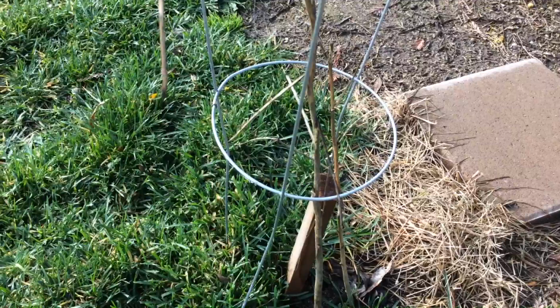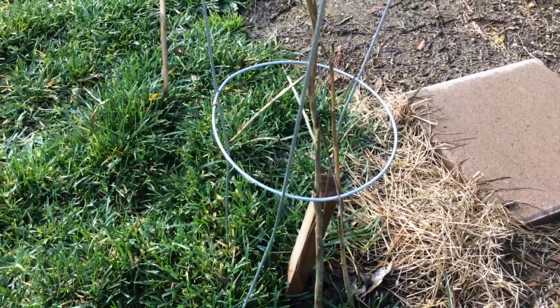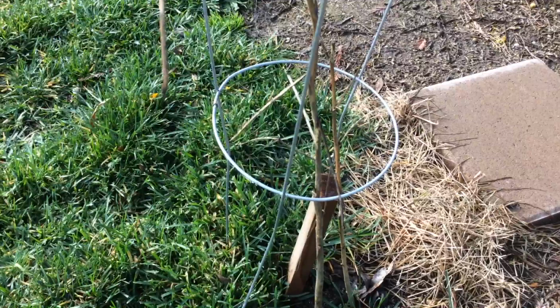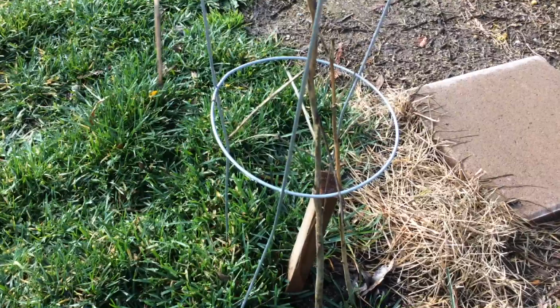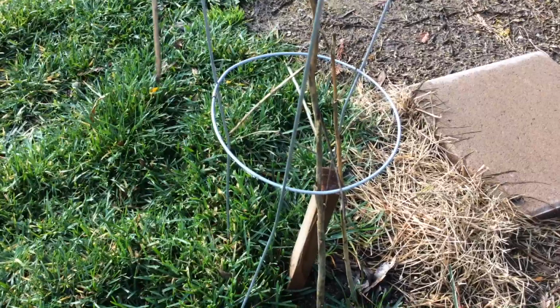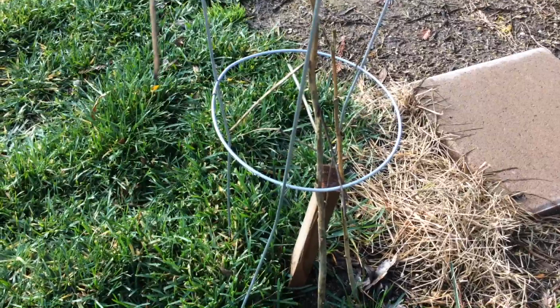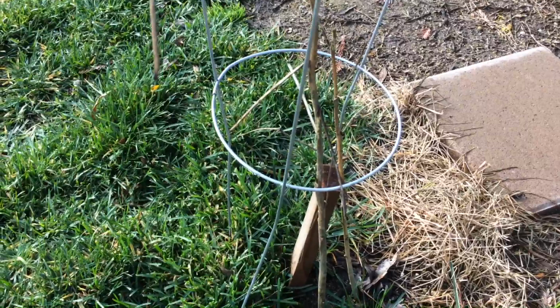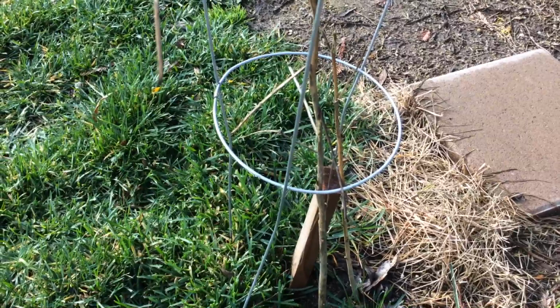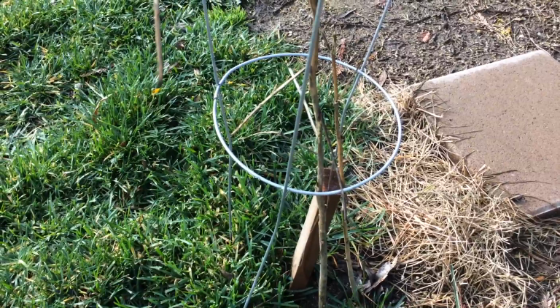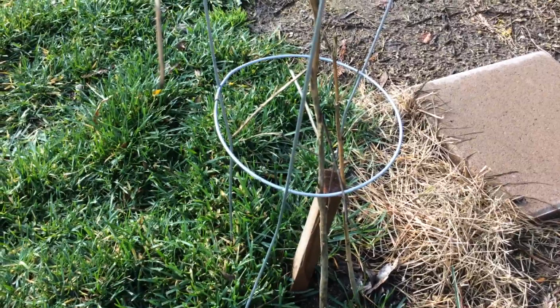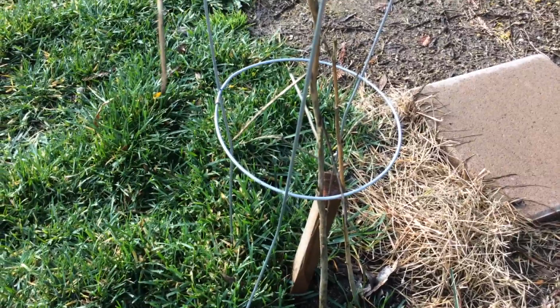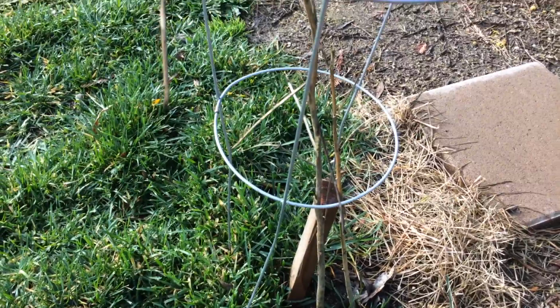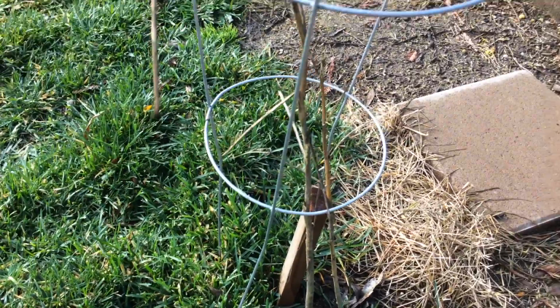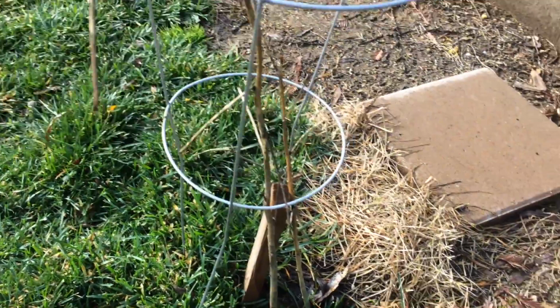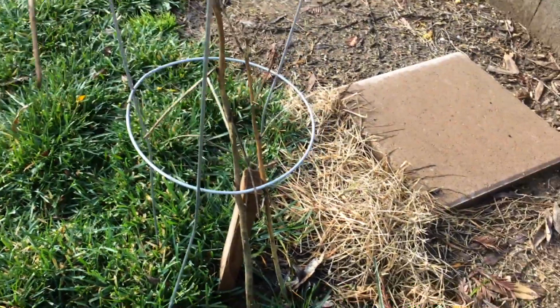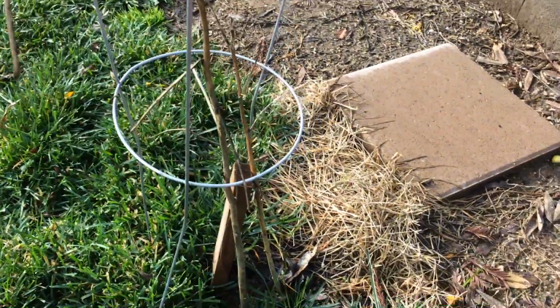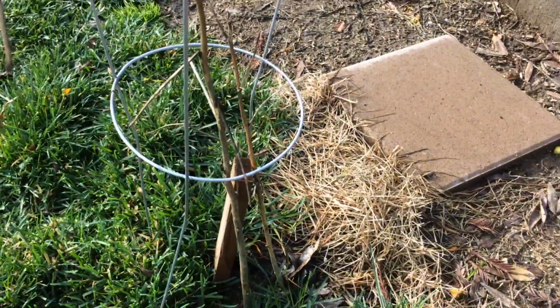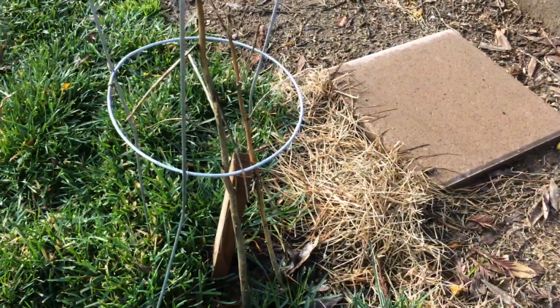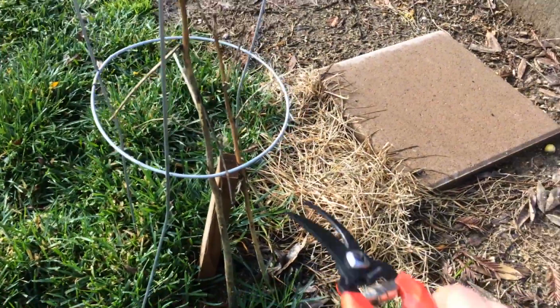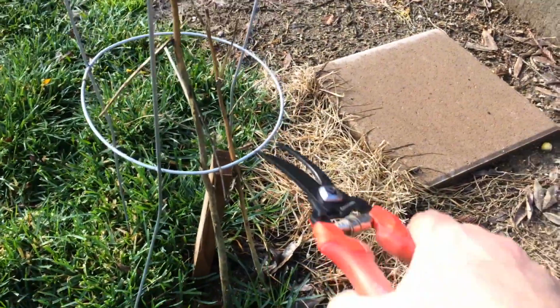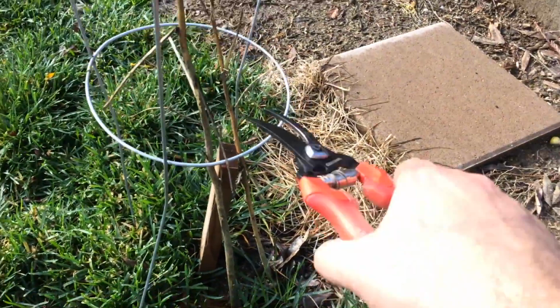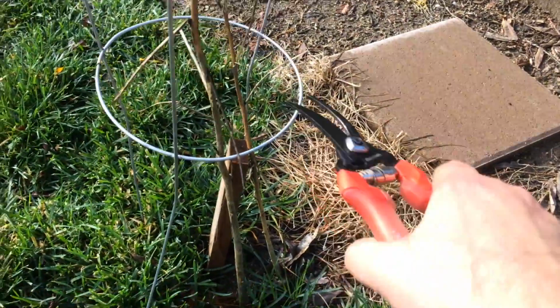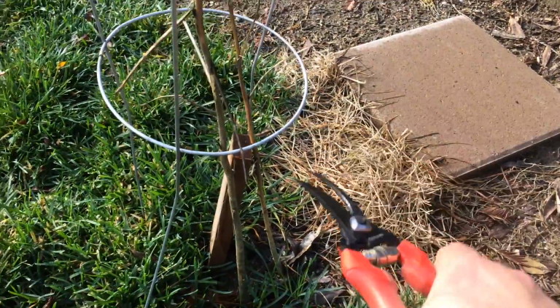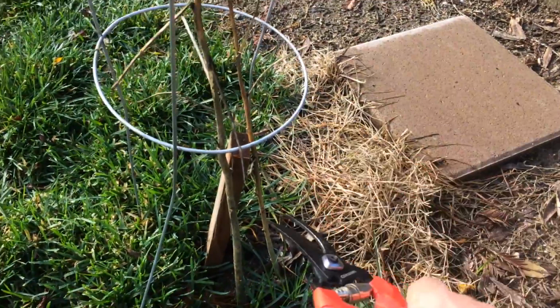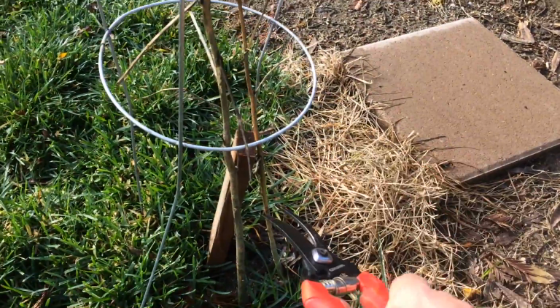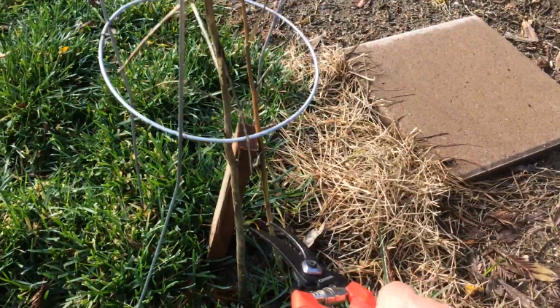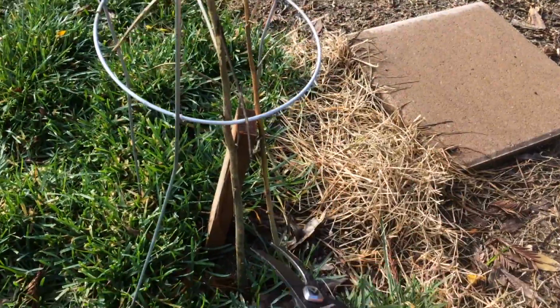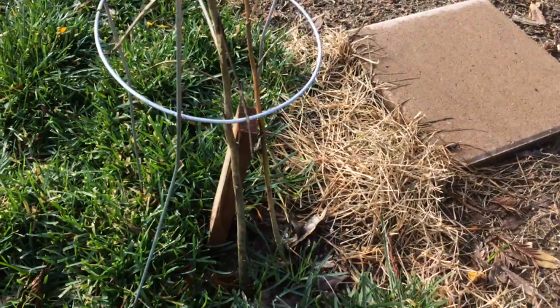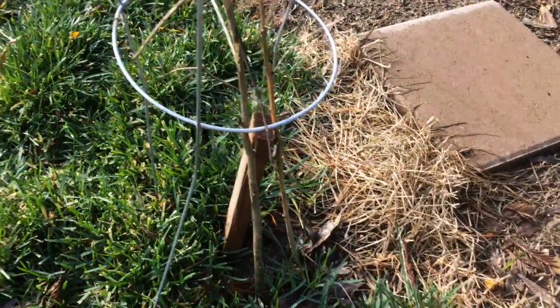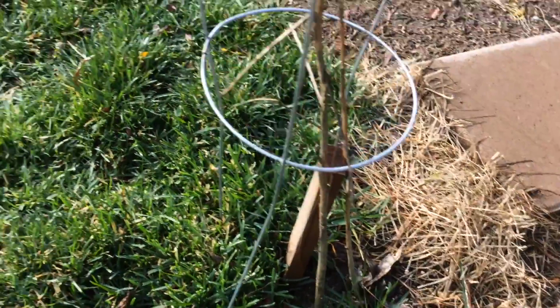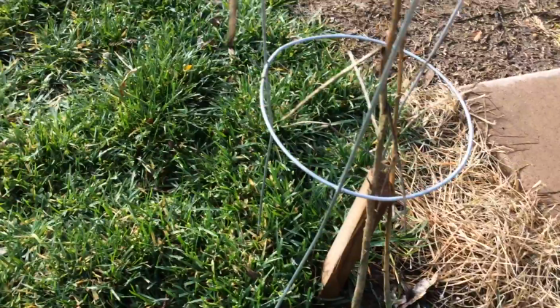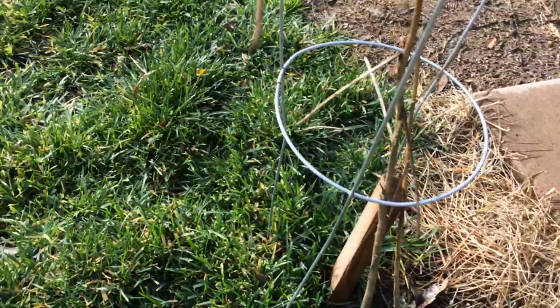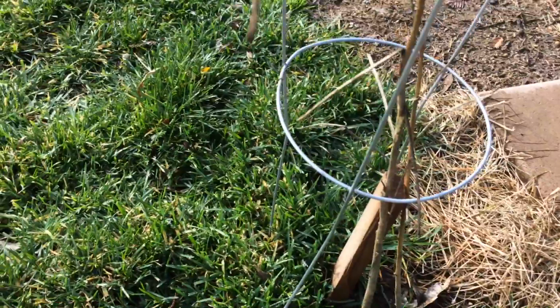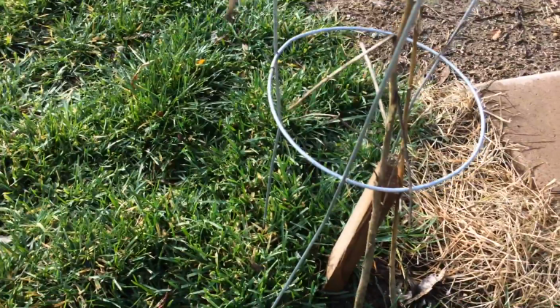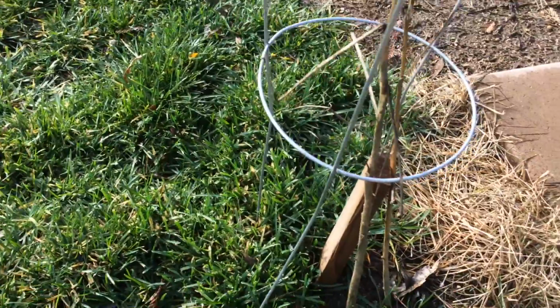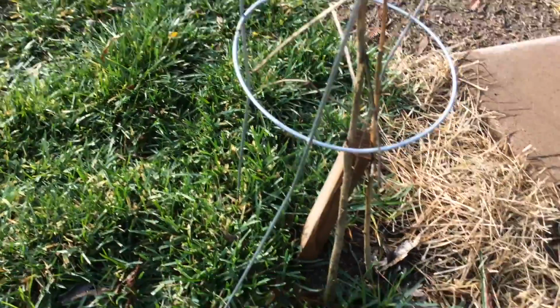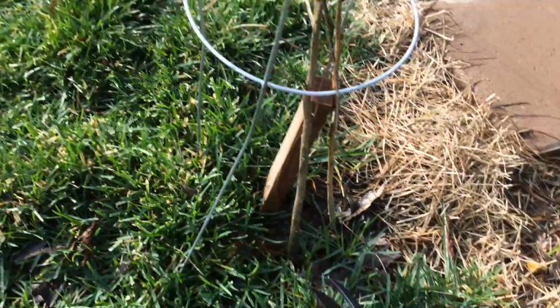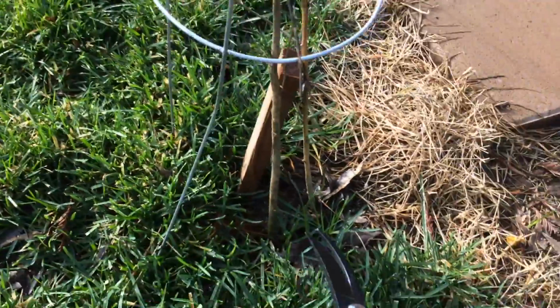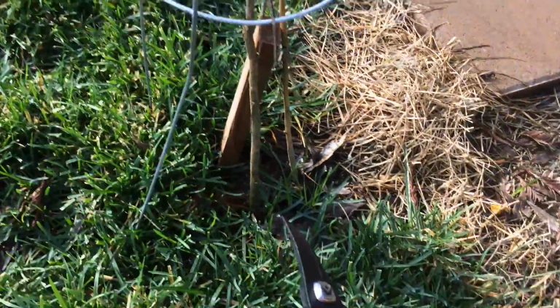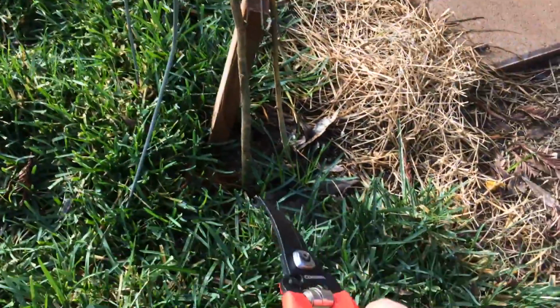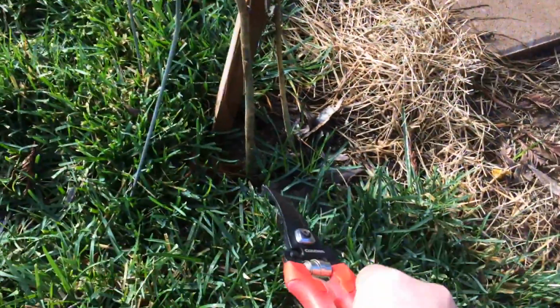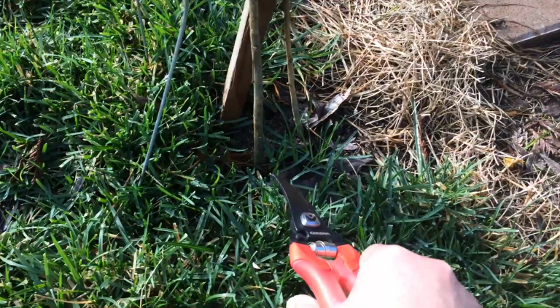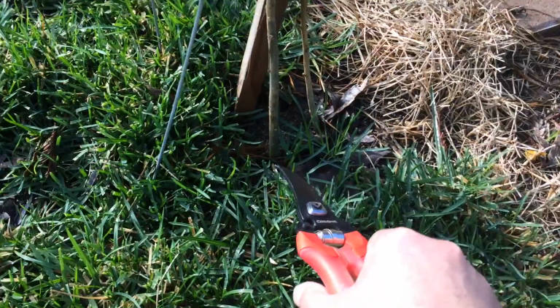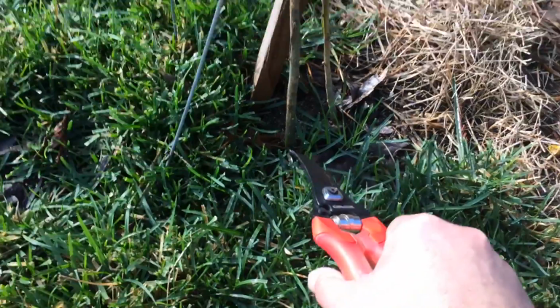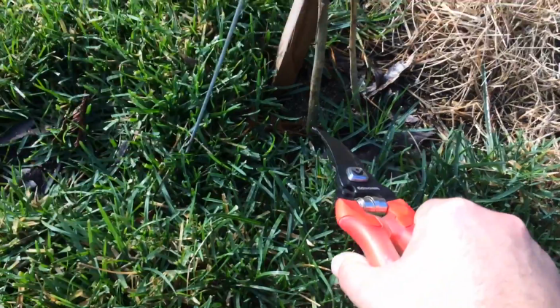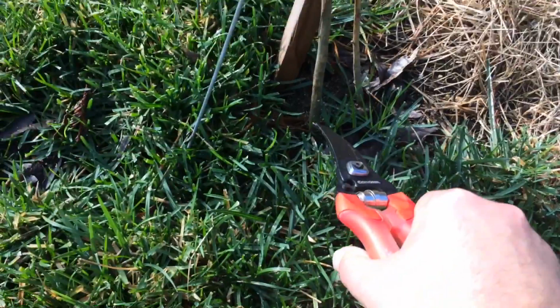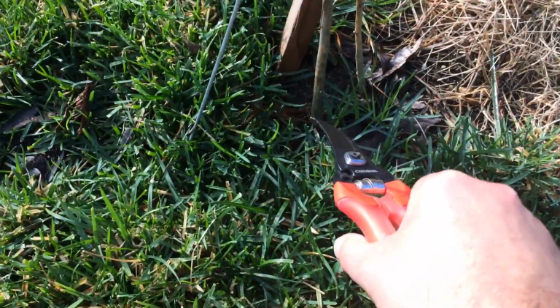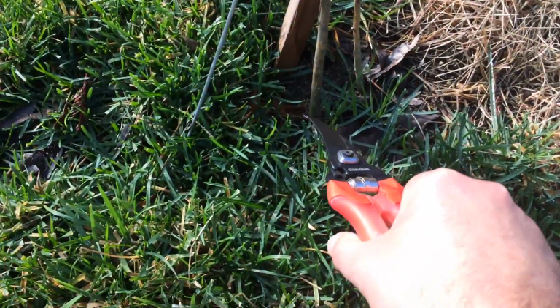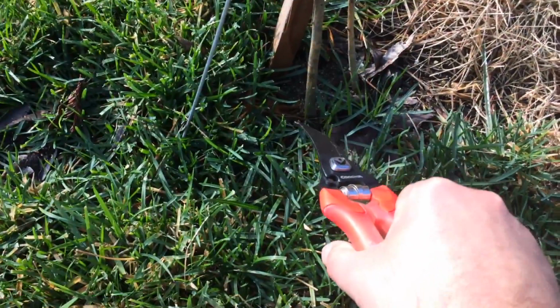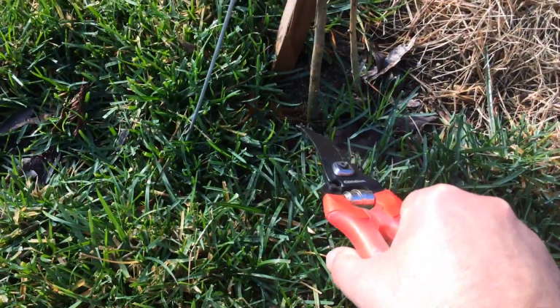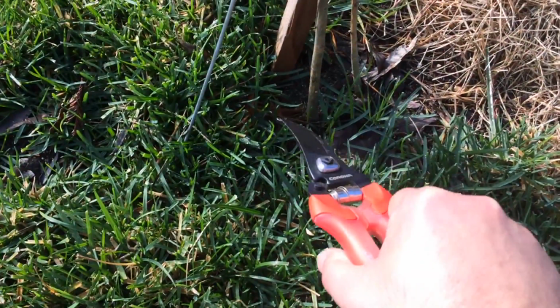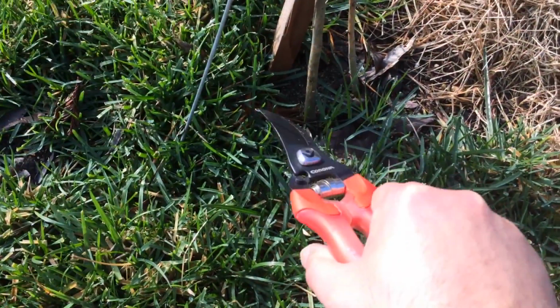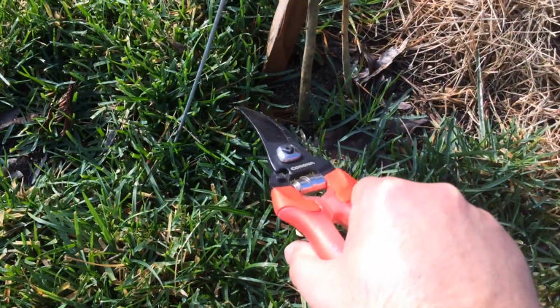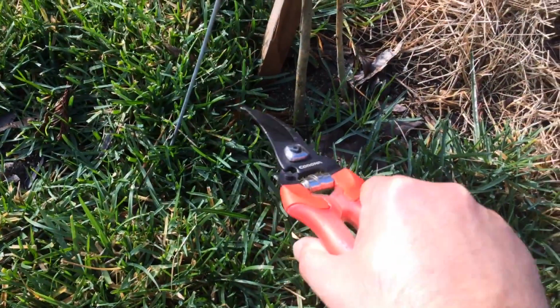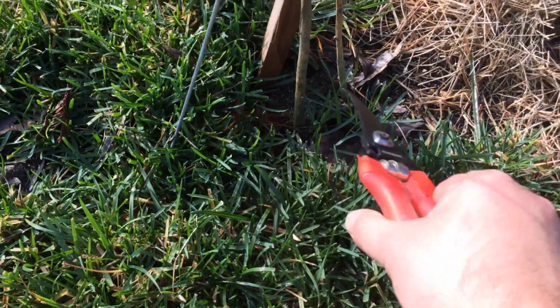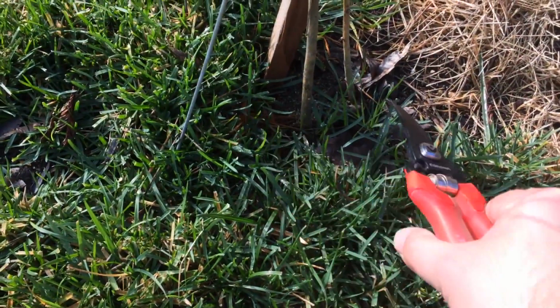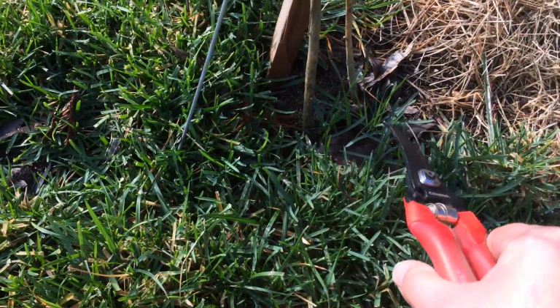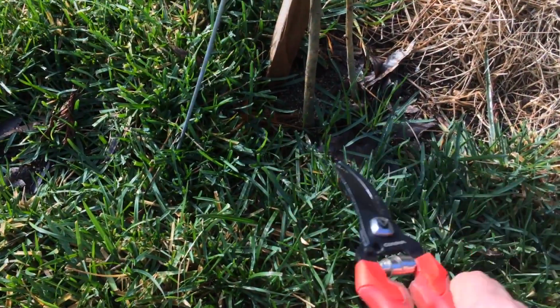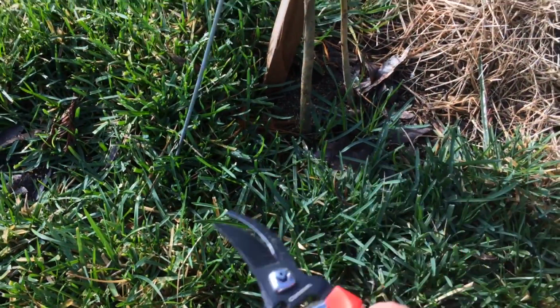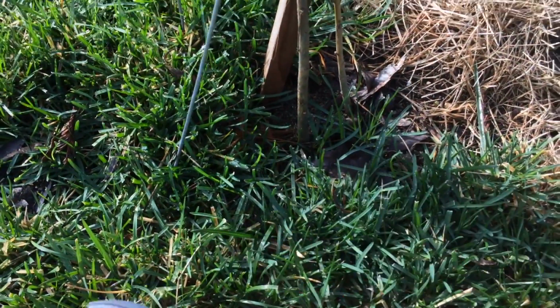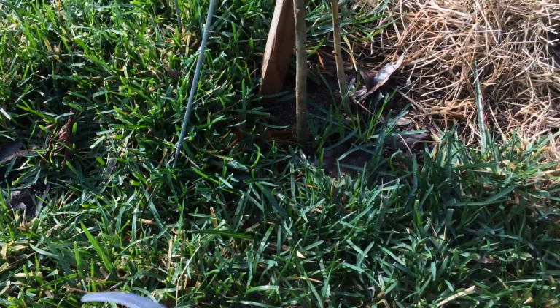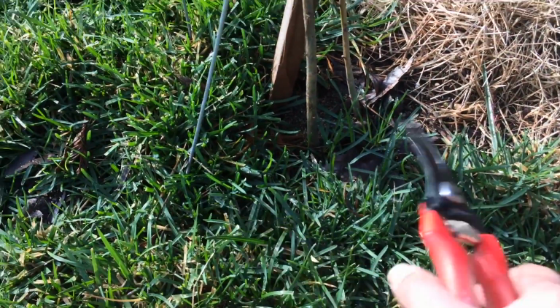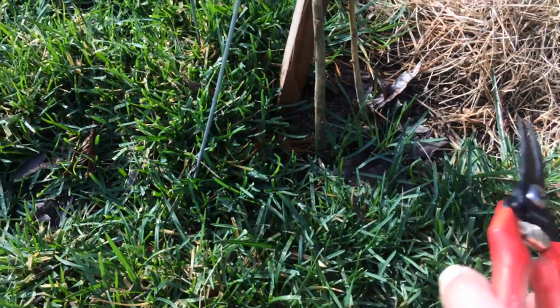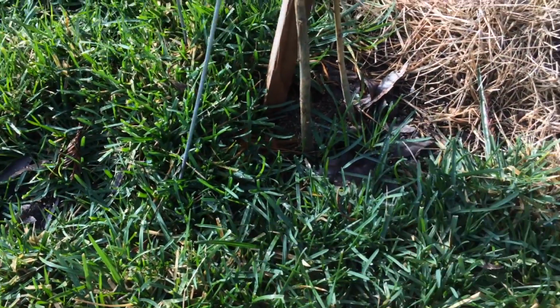It didn't take the frost so well, so I'm going to prune back. I prune my other ones almost all the way down to the ground, but it's green. Beautiful.